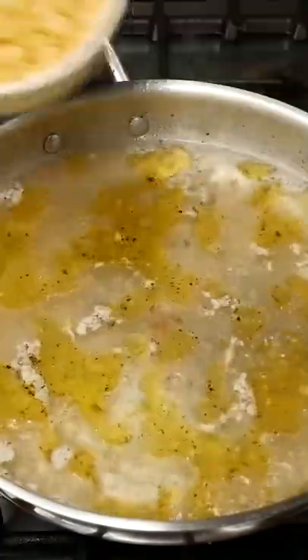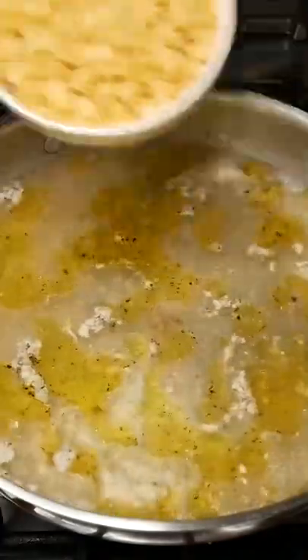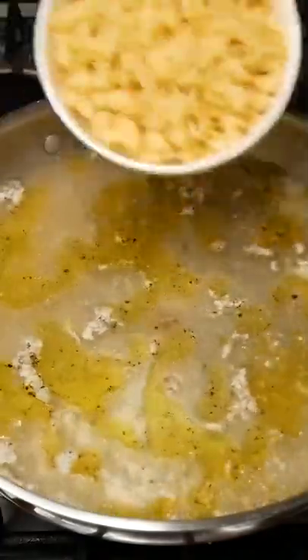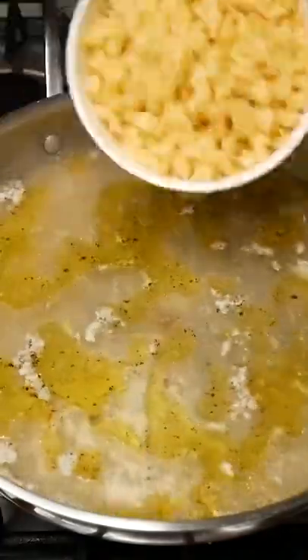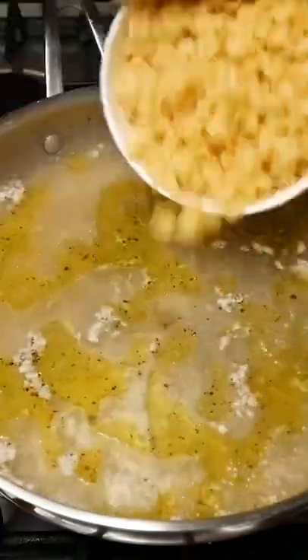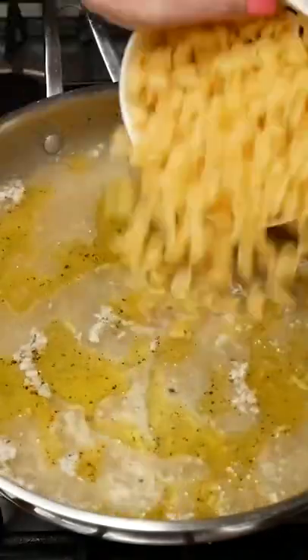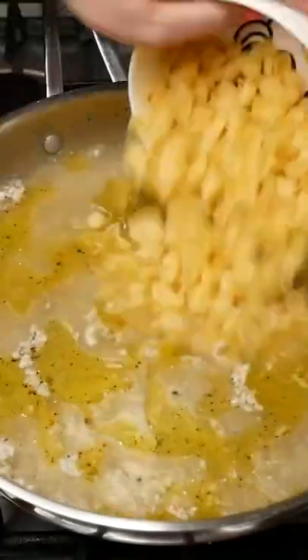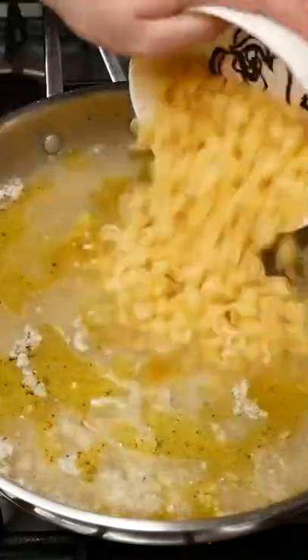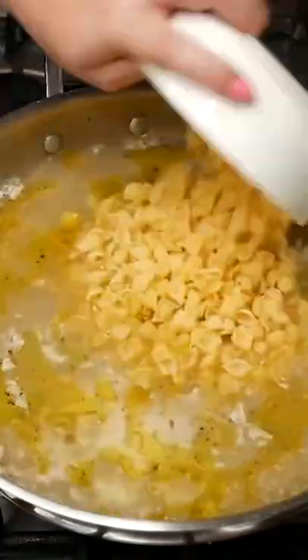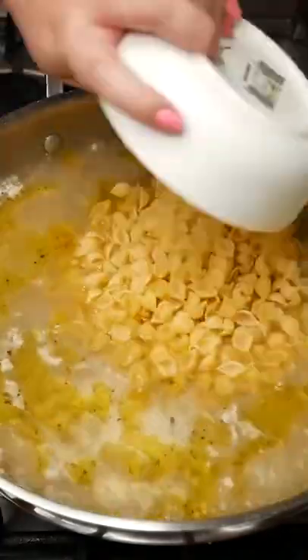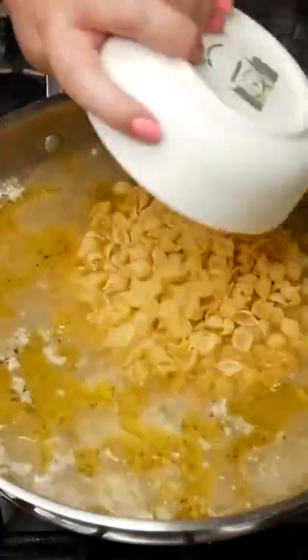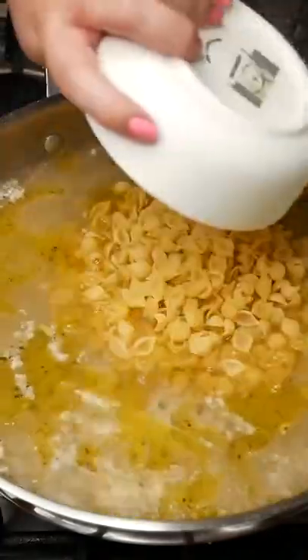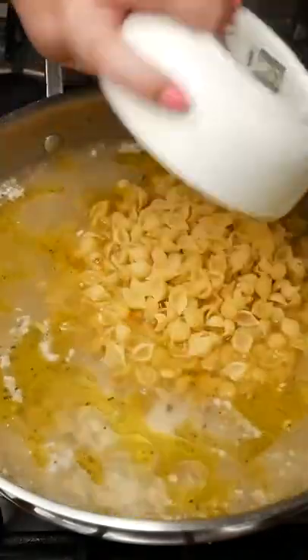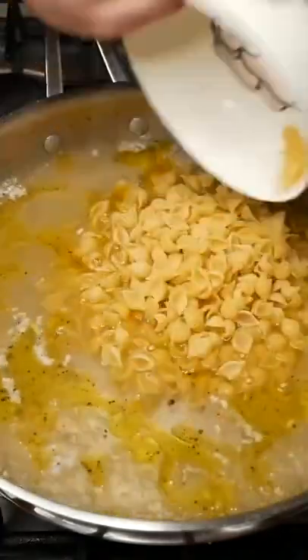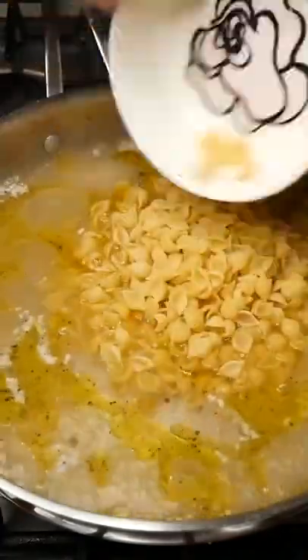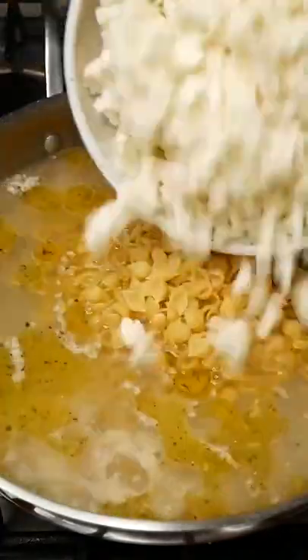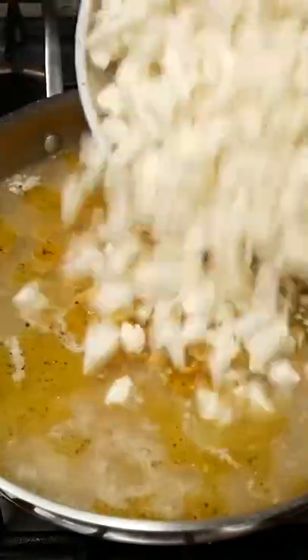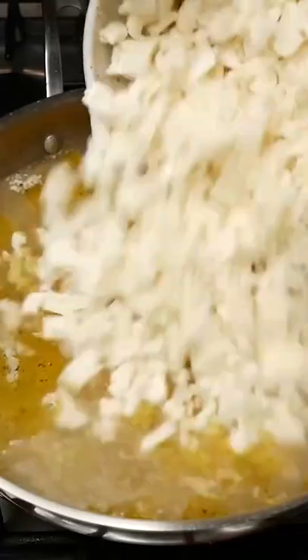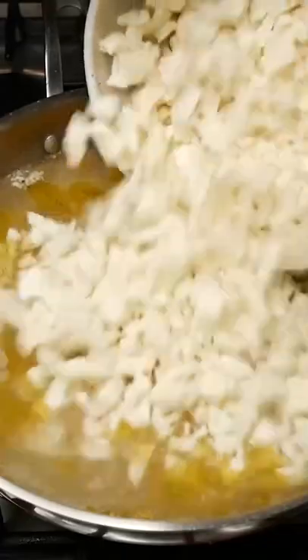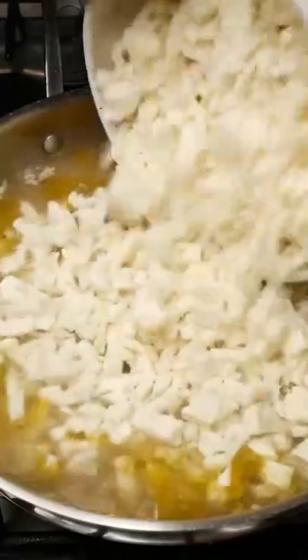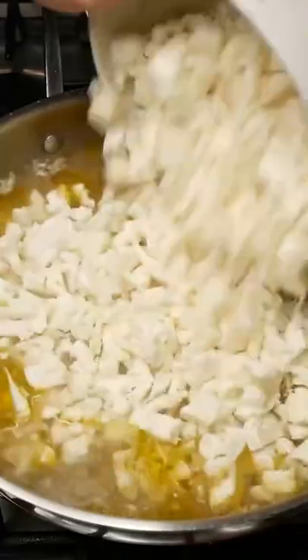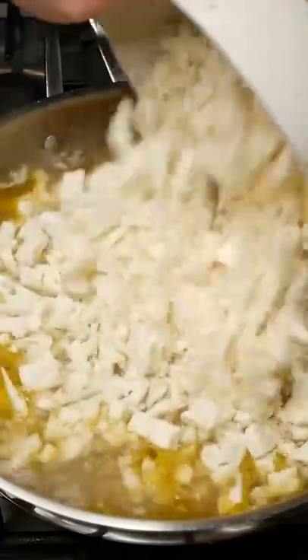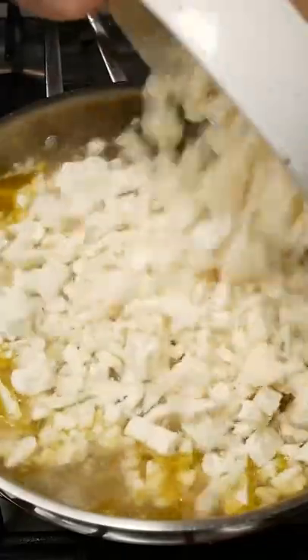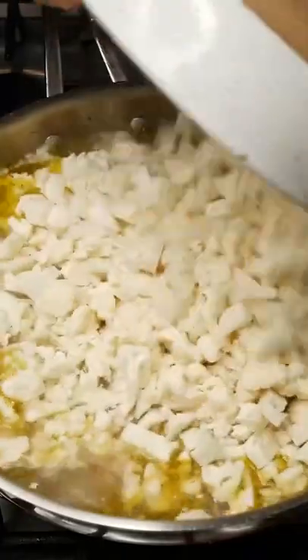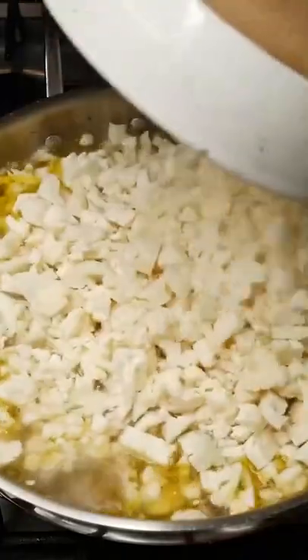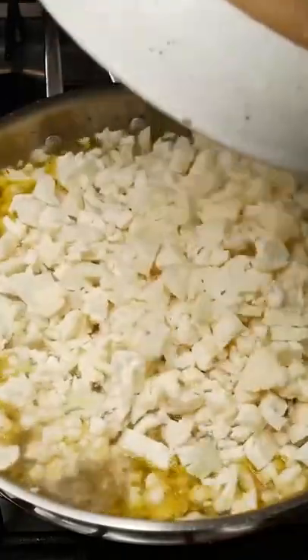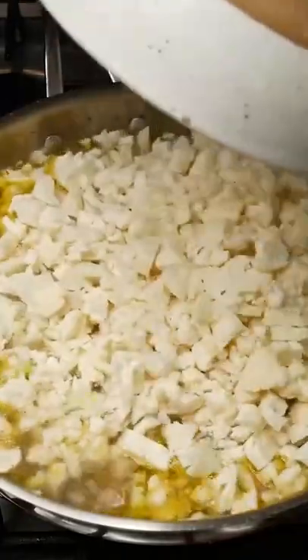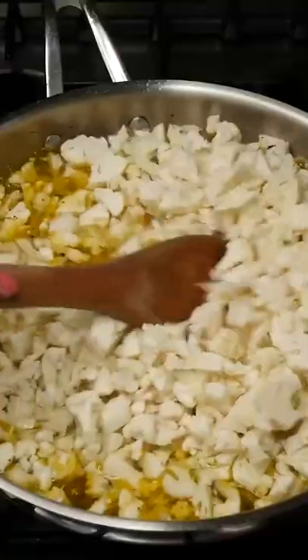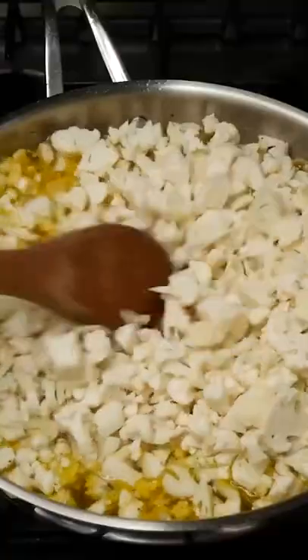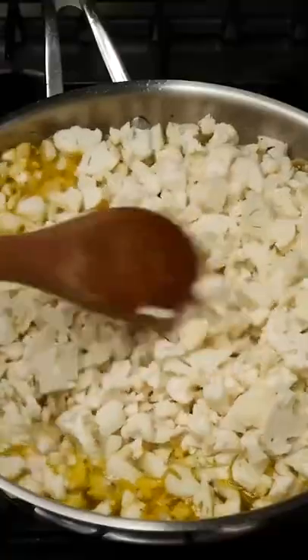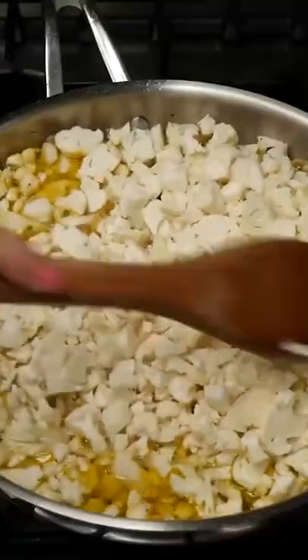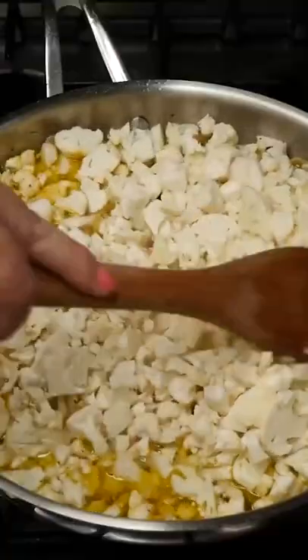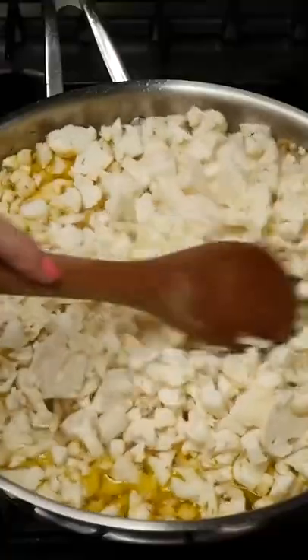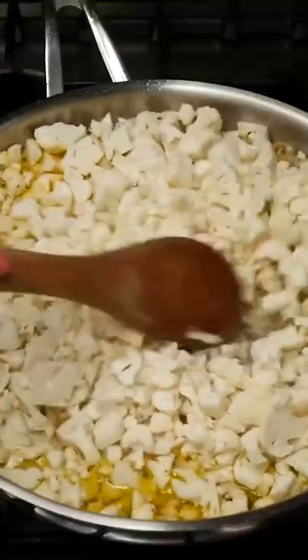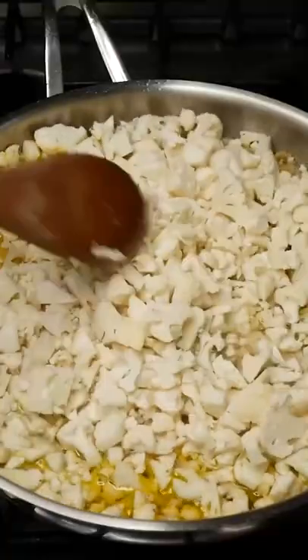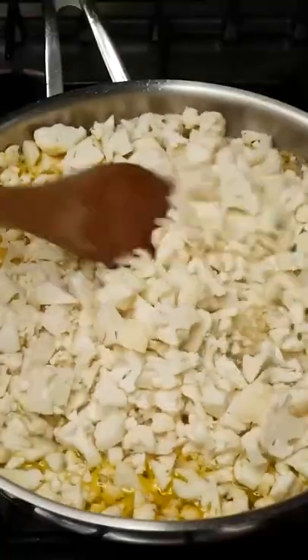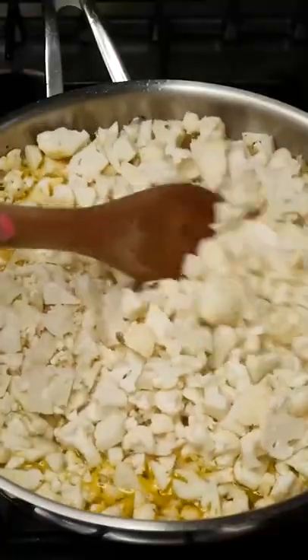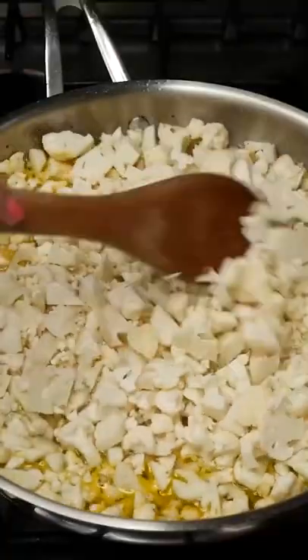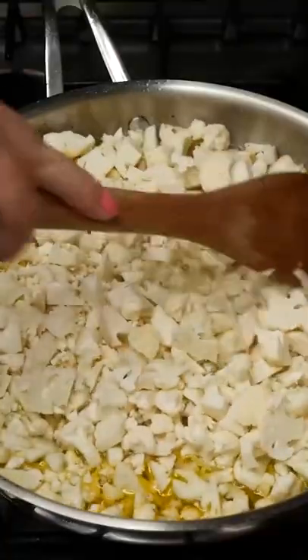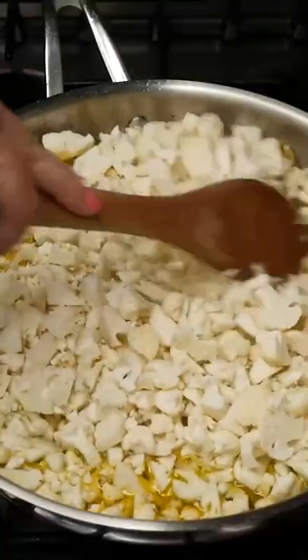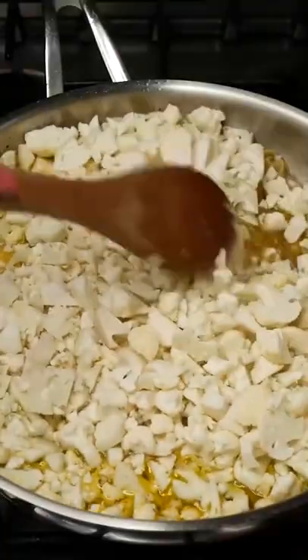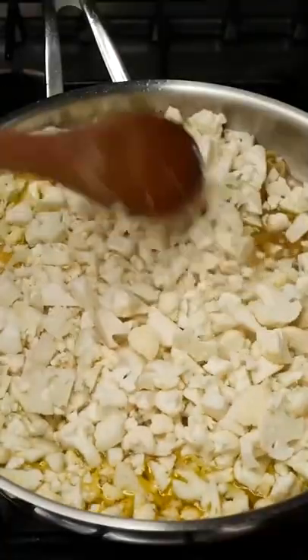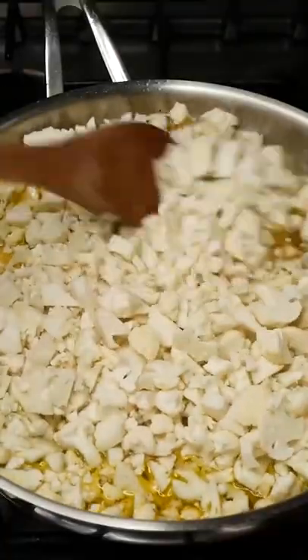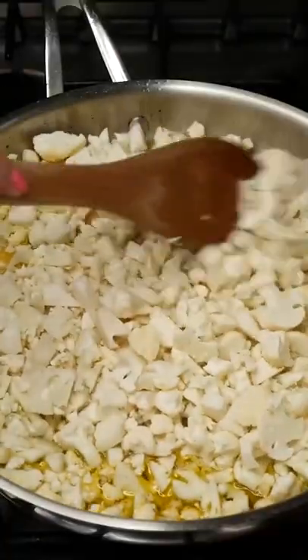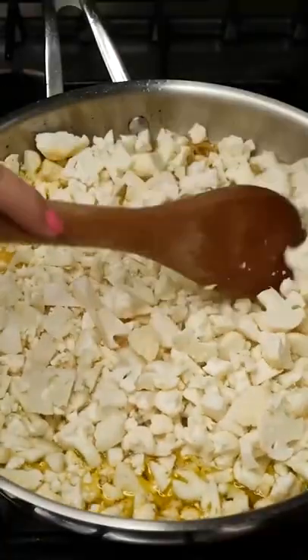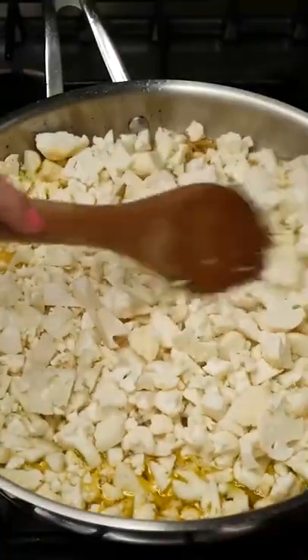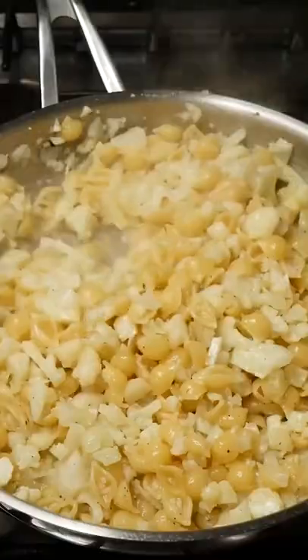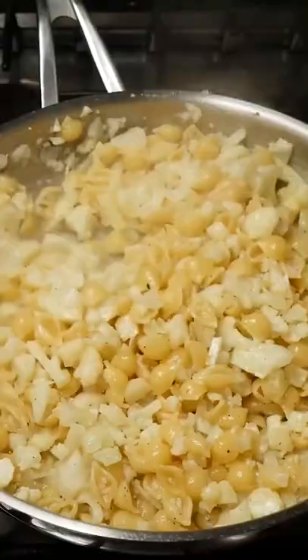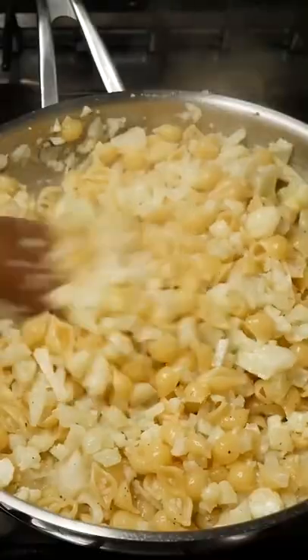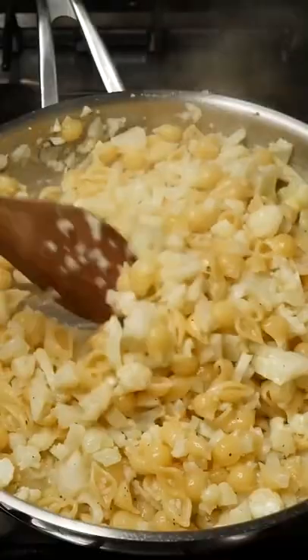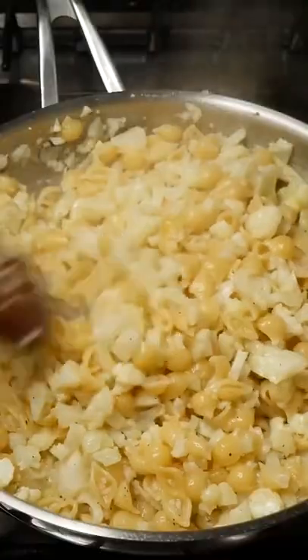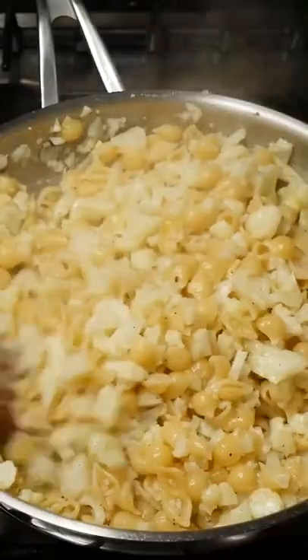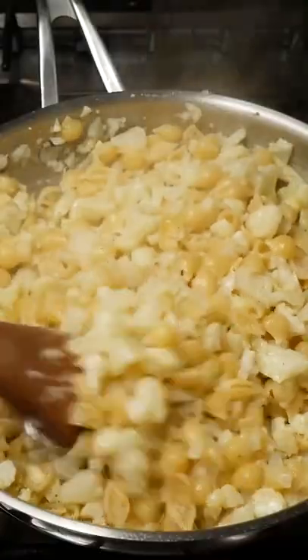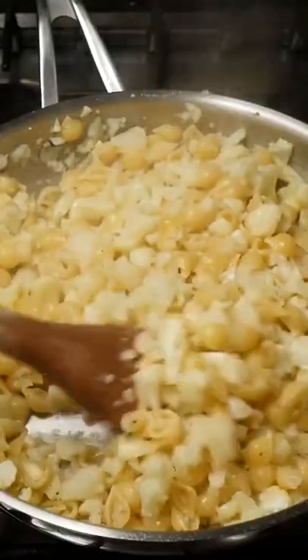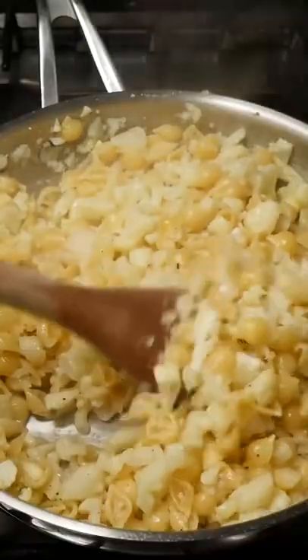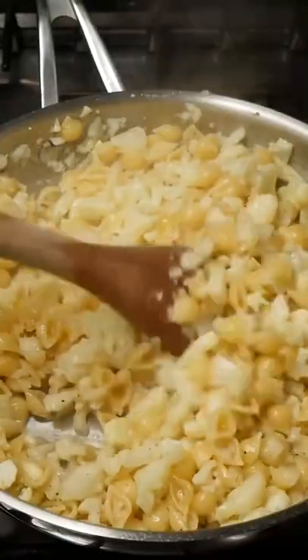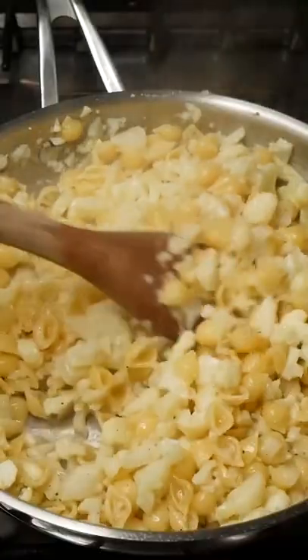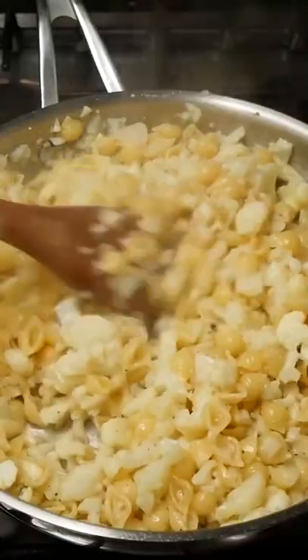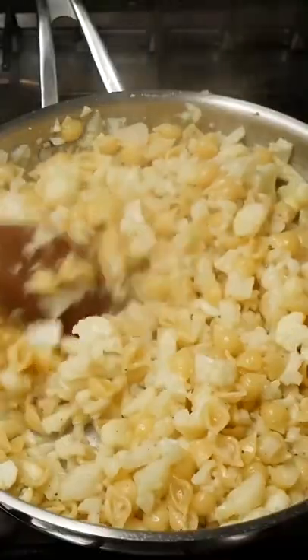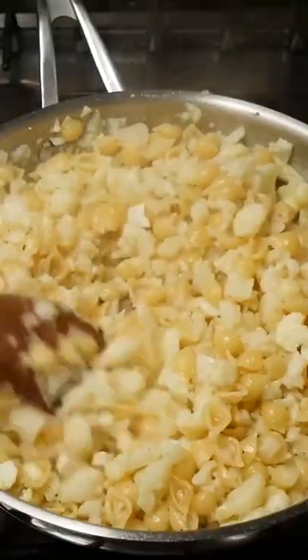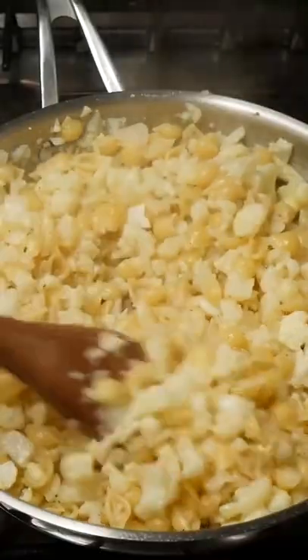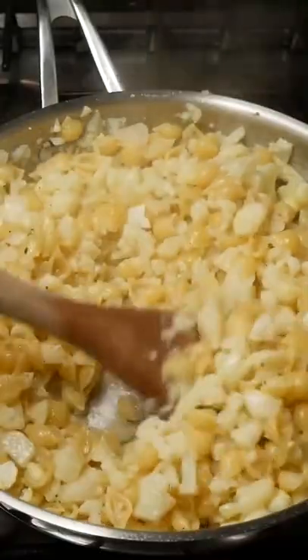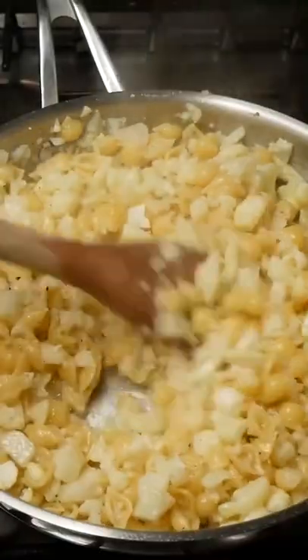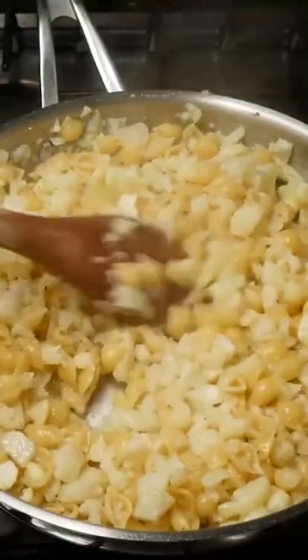Add one and a half cups of pasta, one large cauliflower and stir around until 90% of that water has been evaporated.